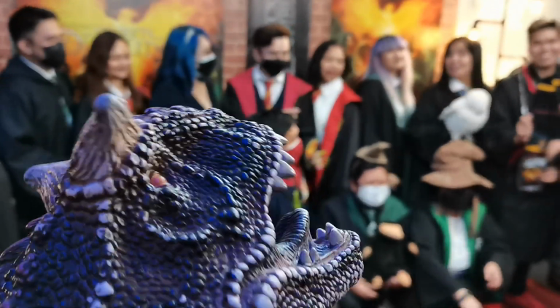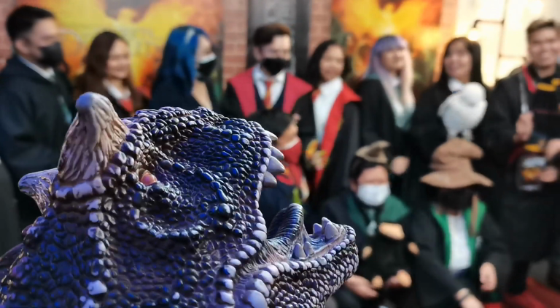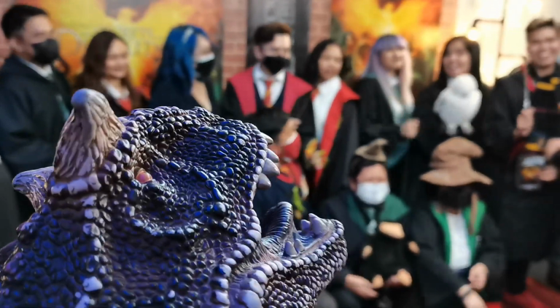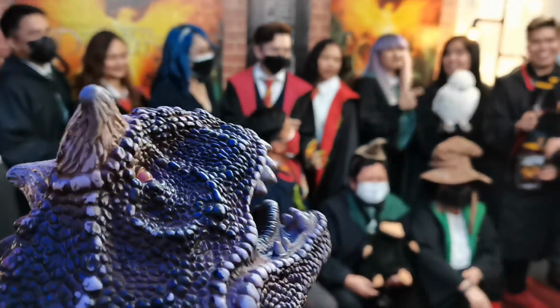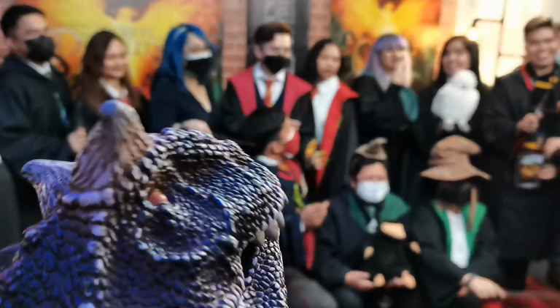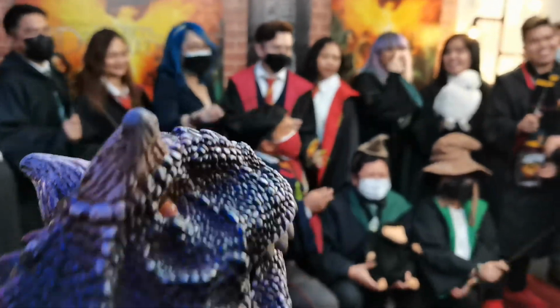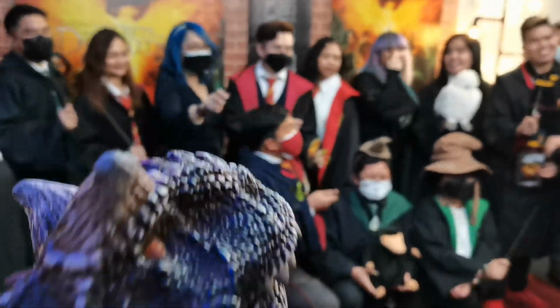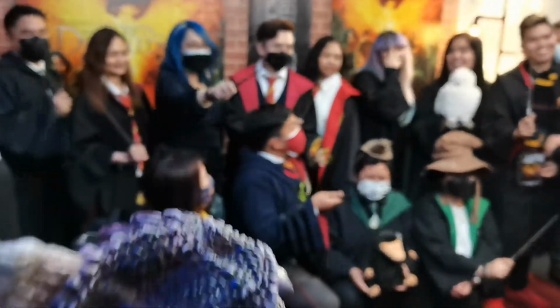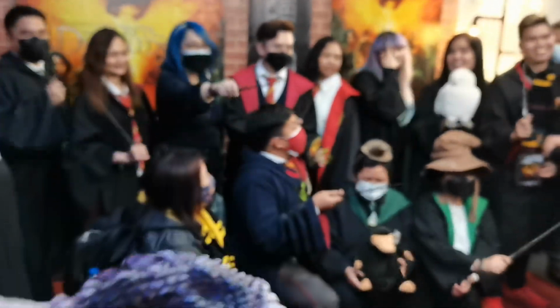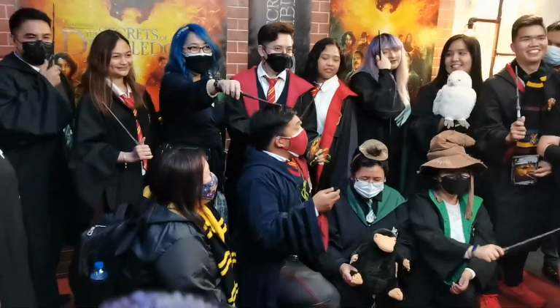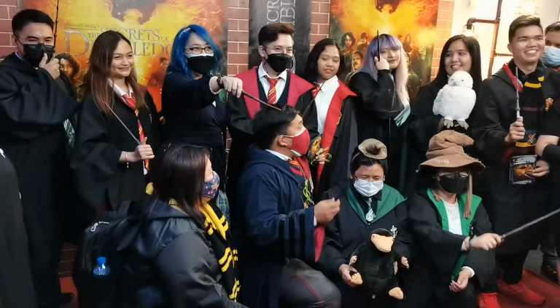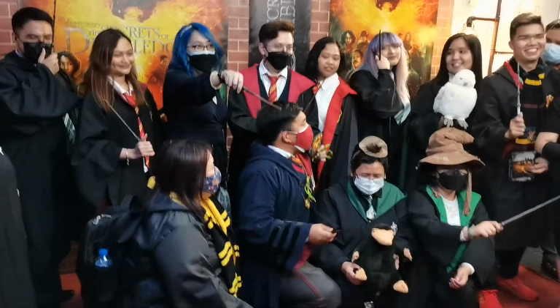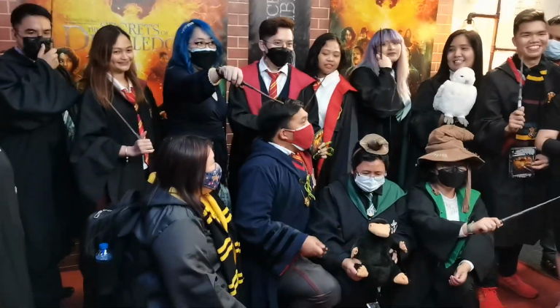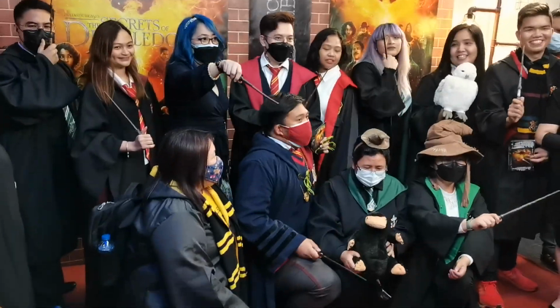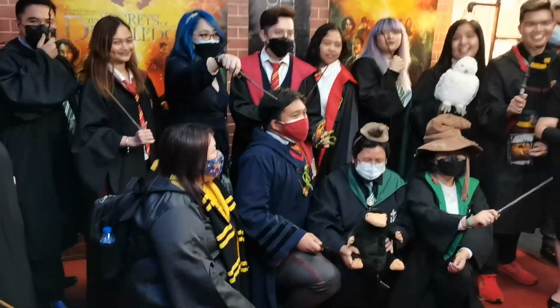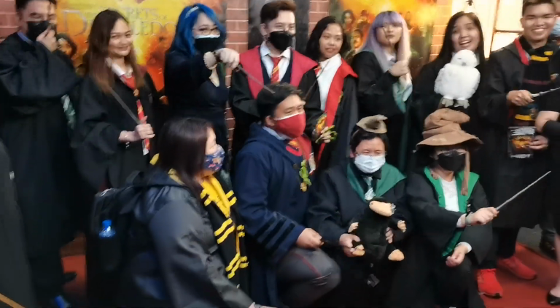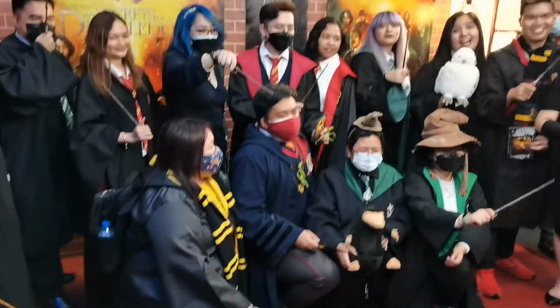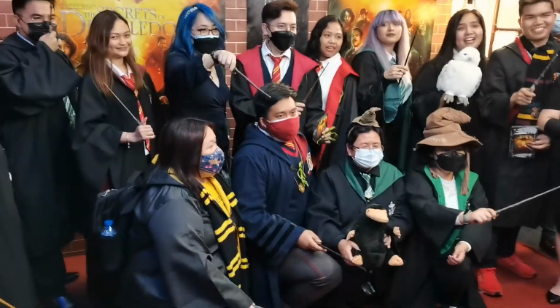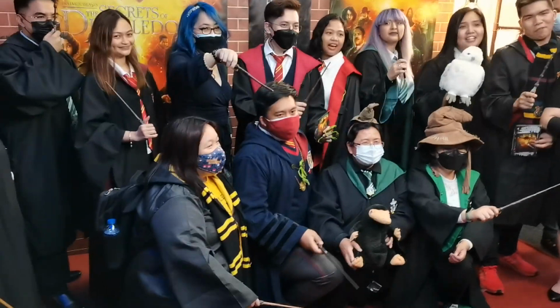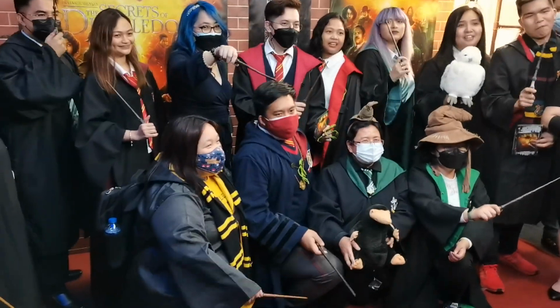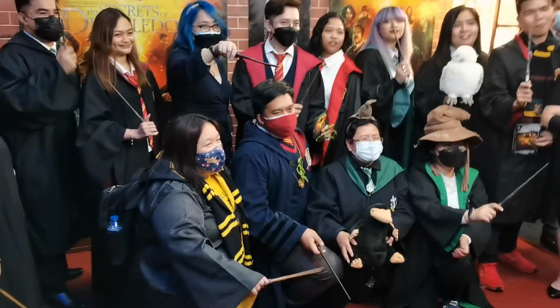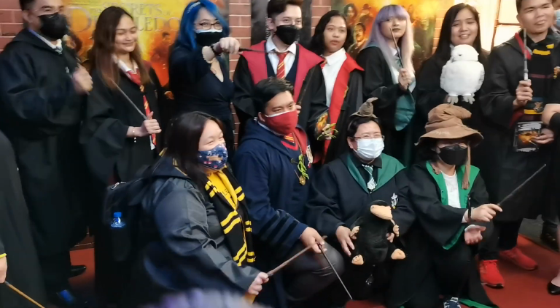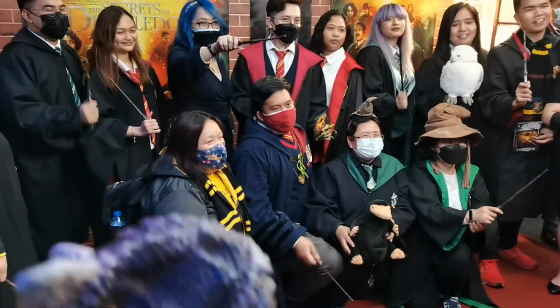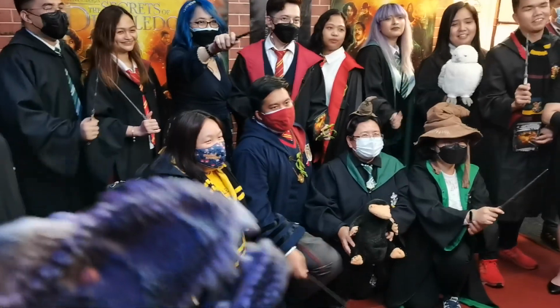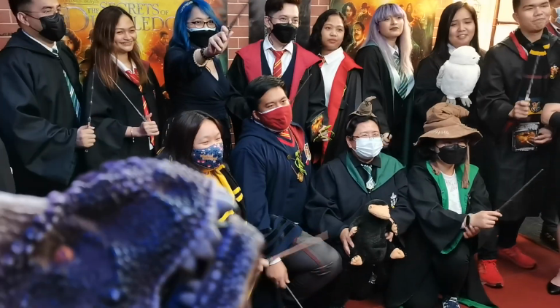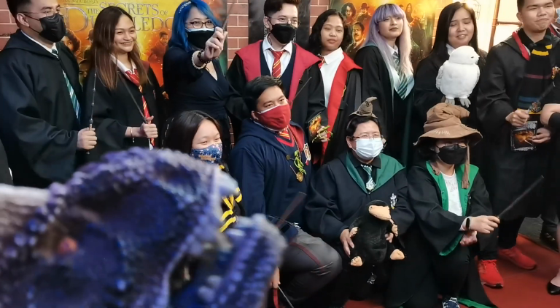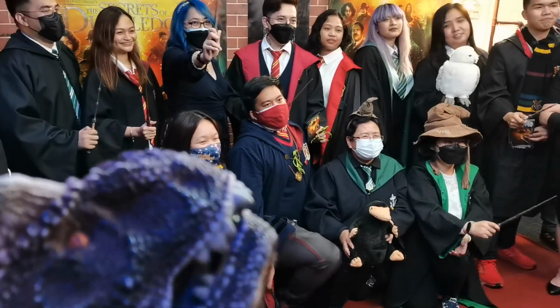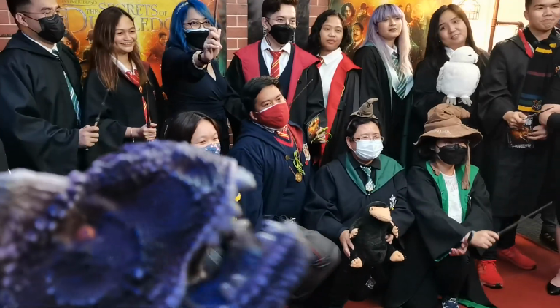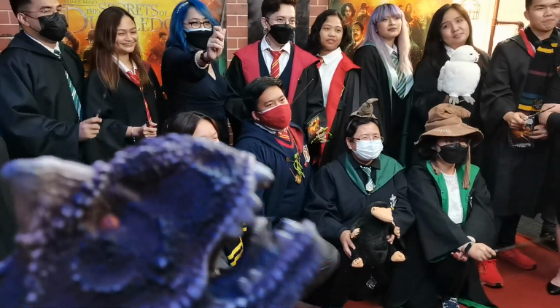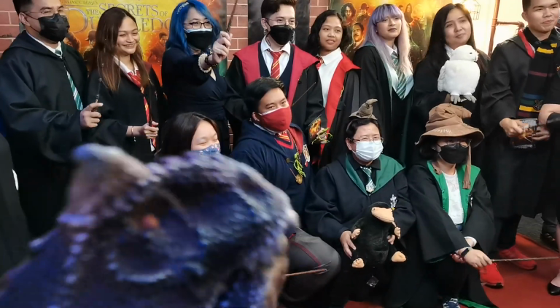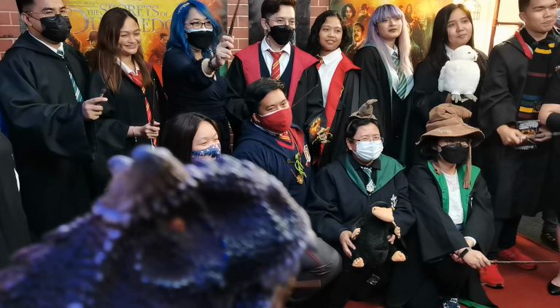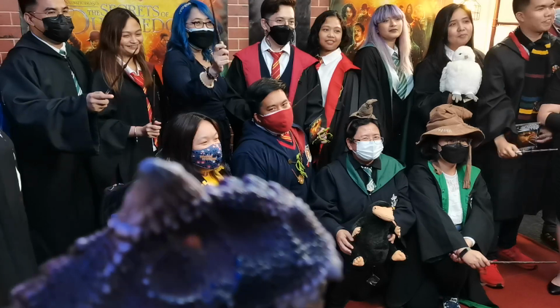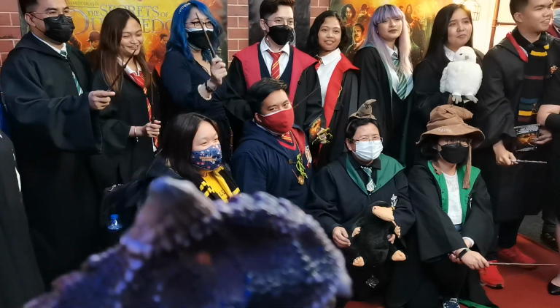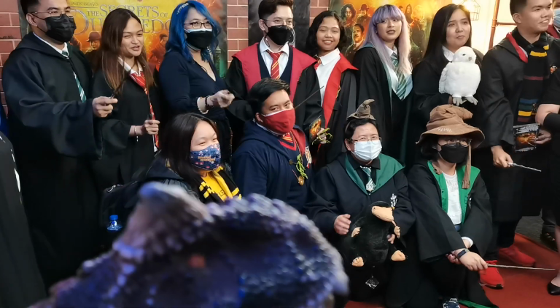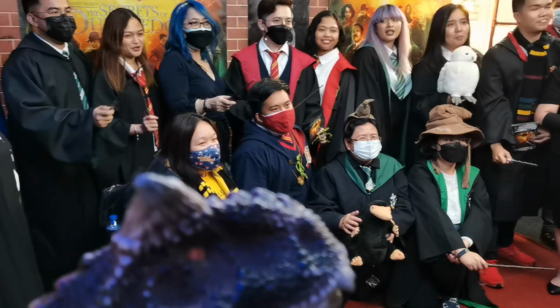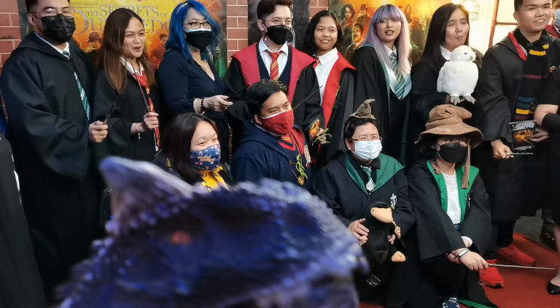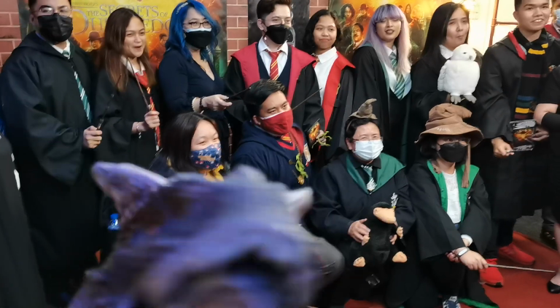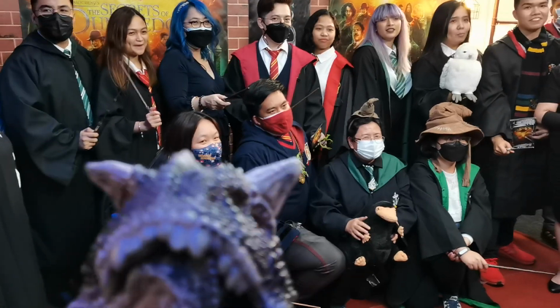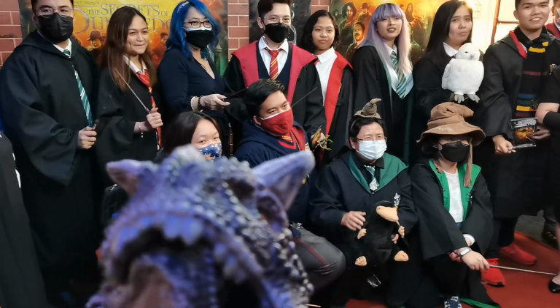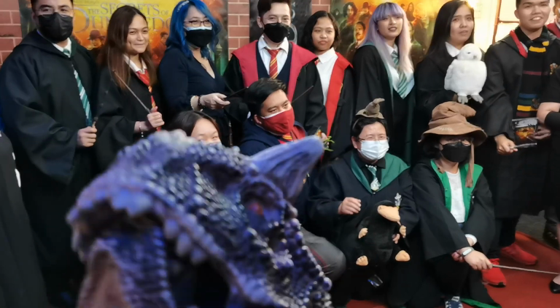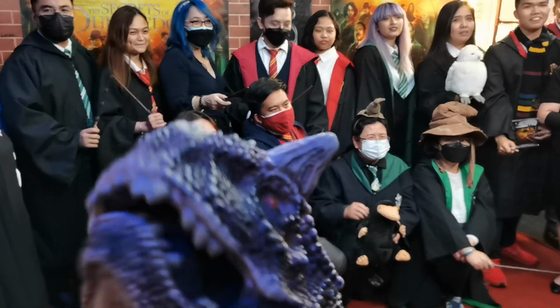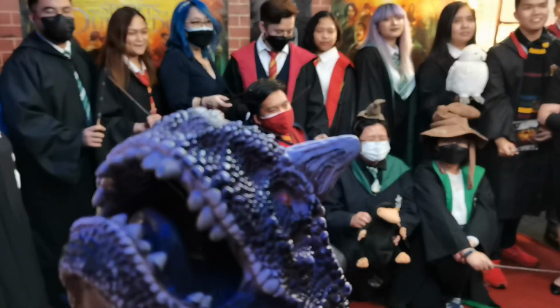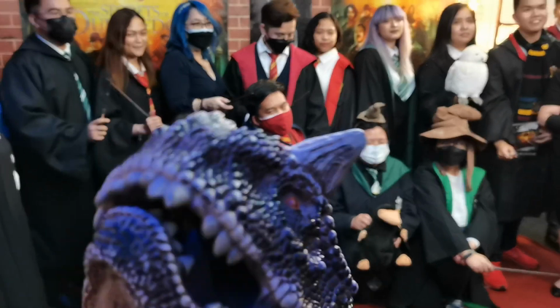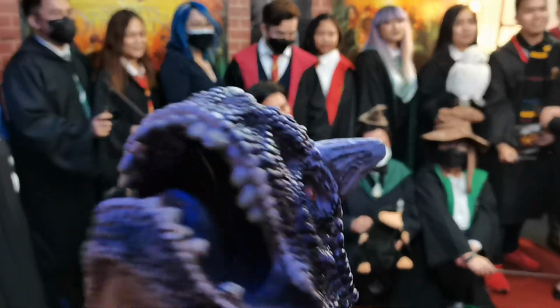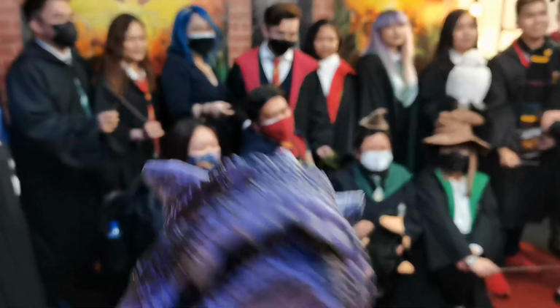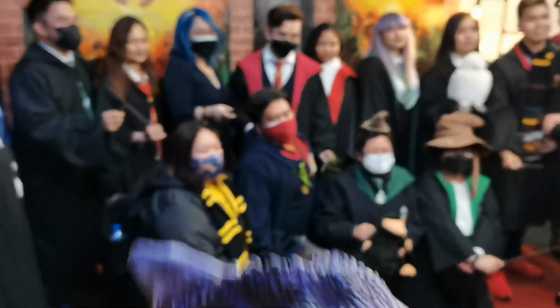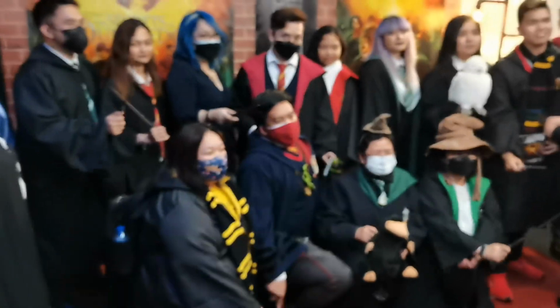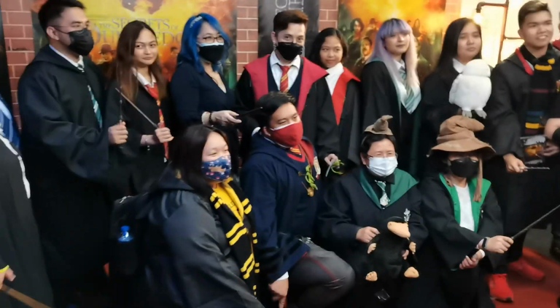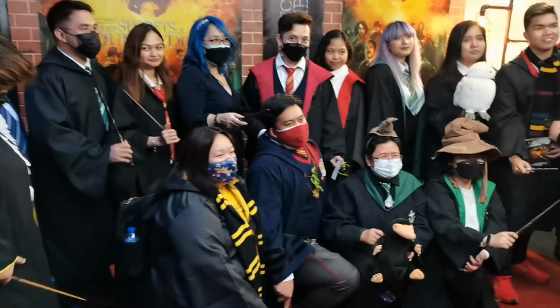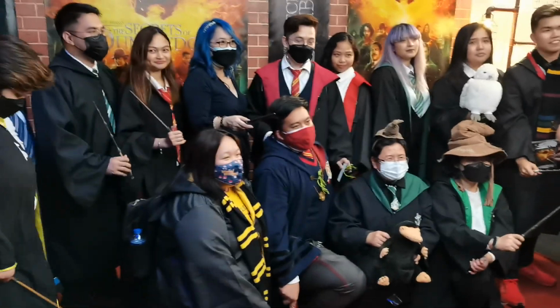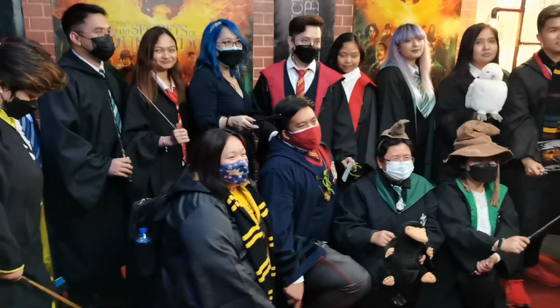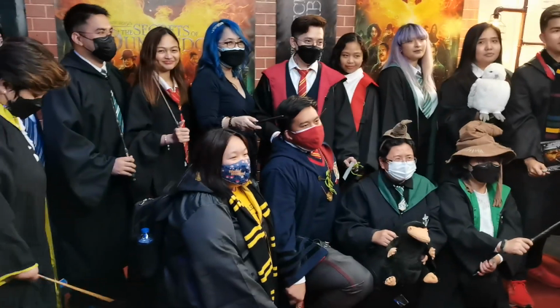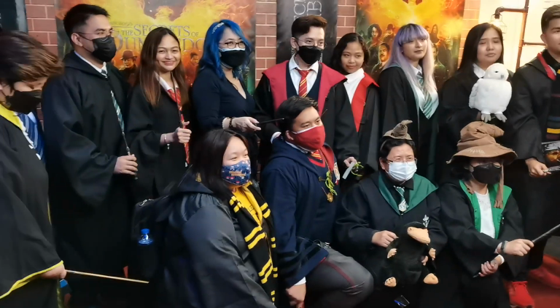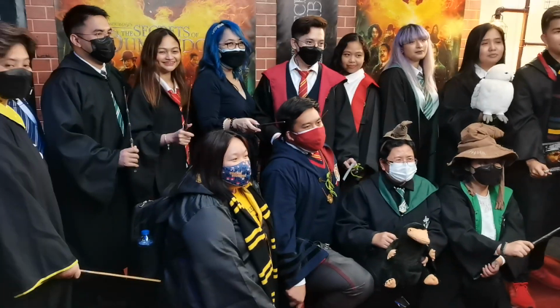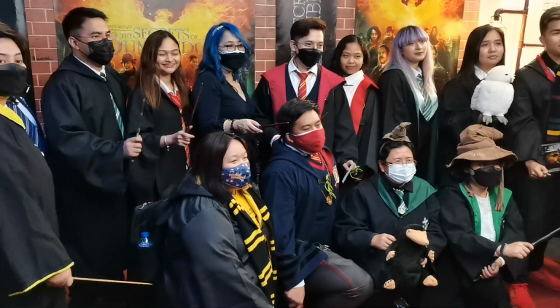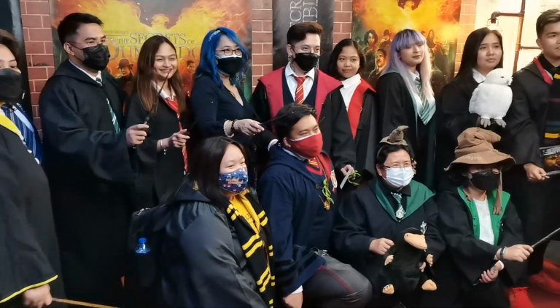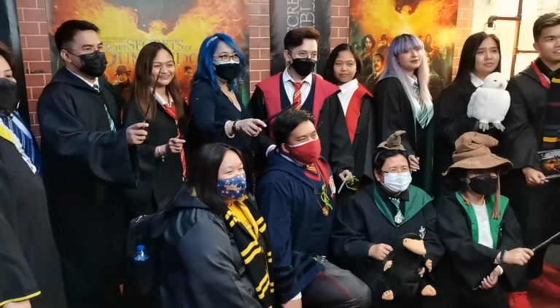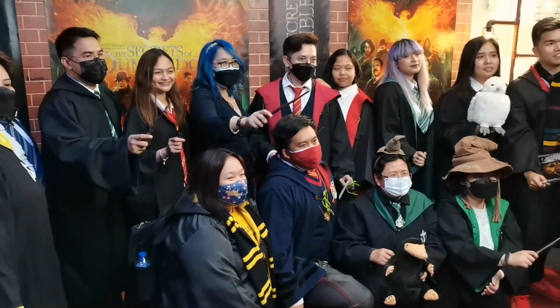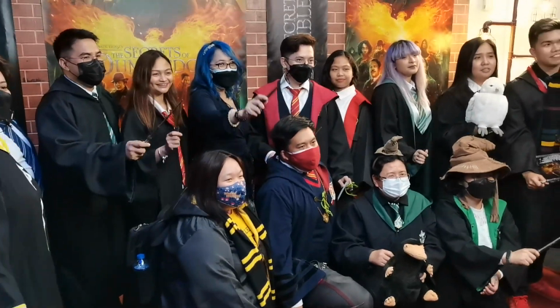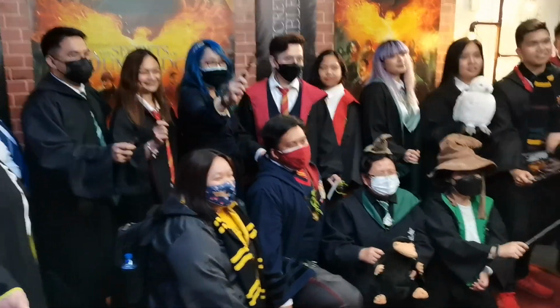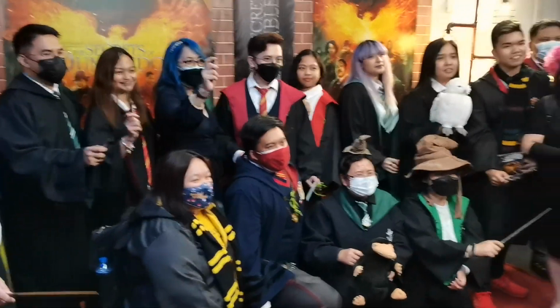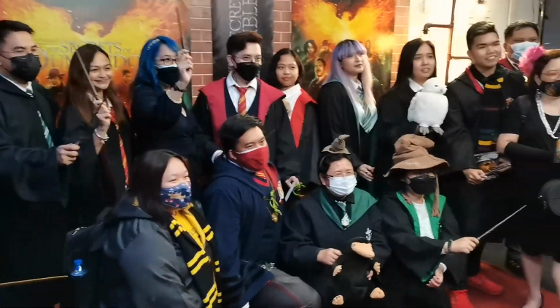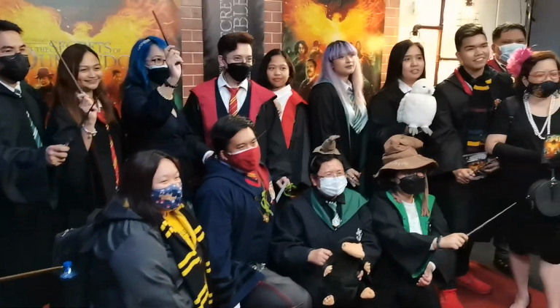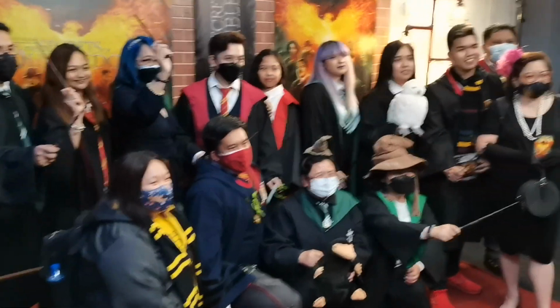Expelliarmus! They can try it again. Here we go. Three, two, one, action!